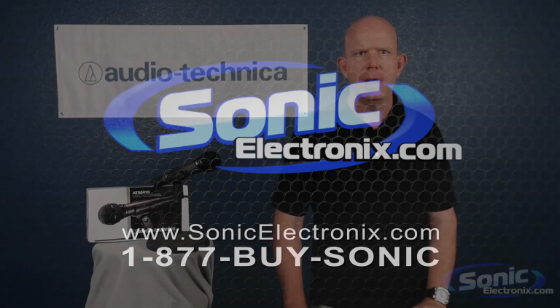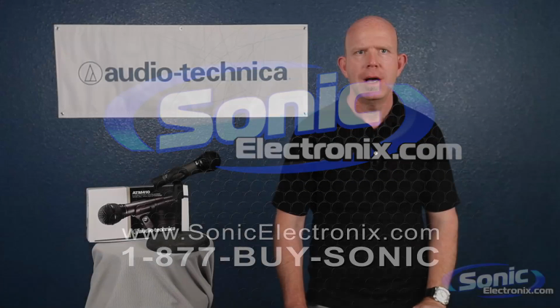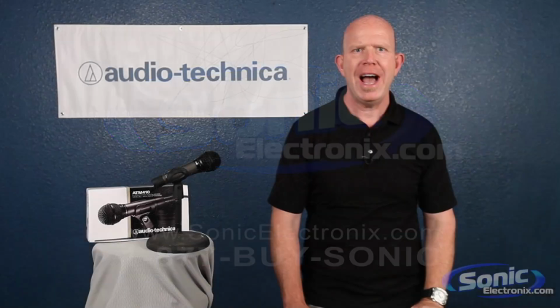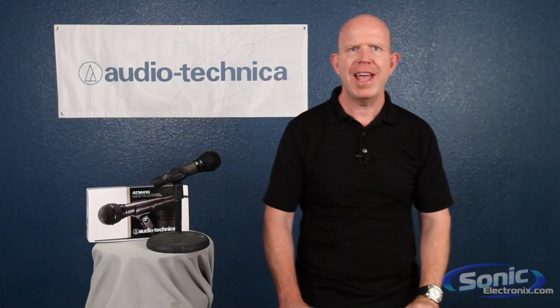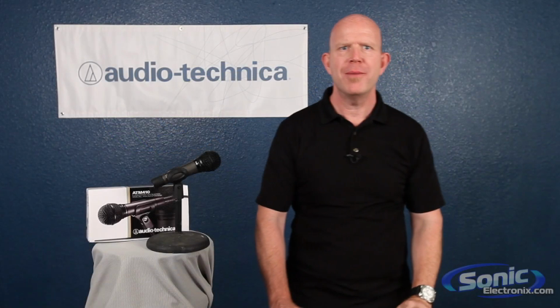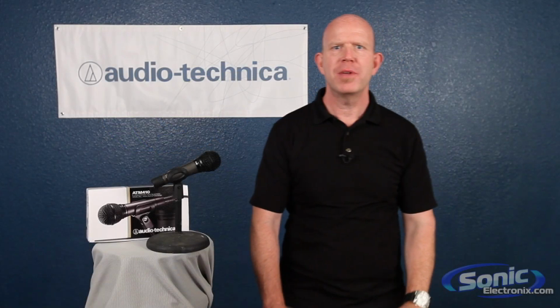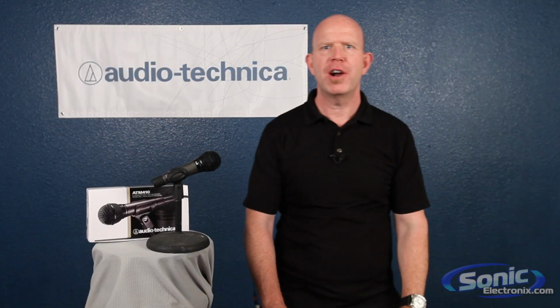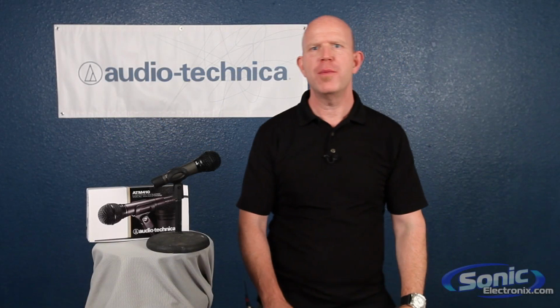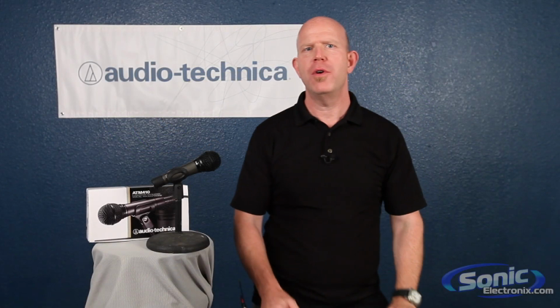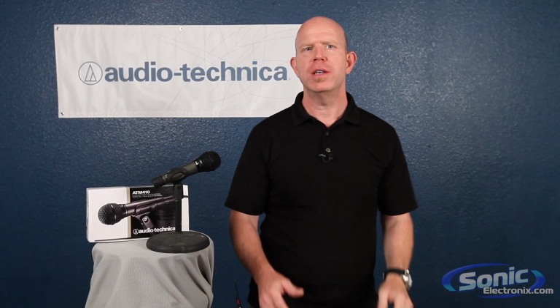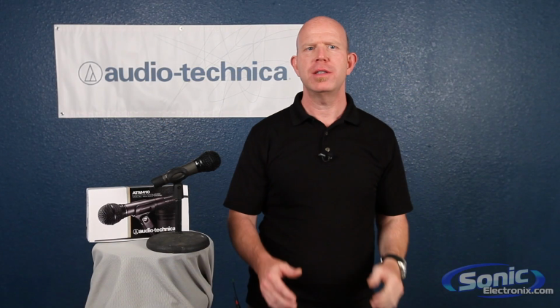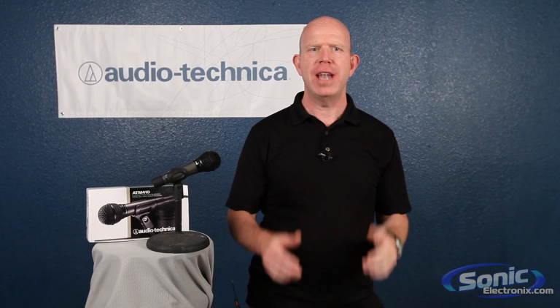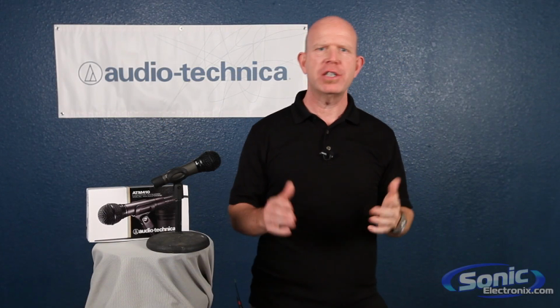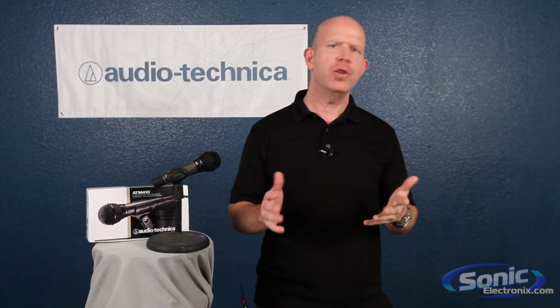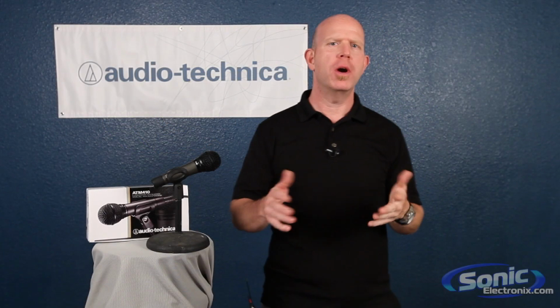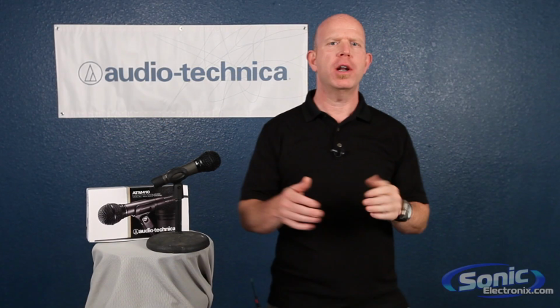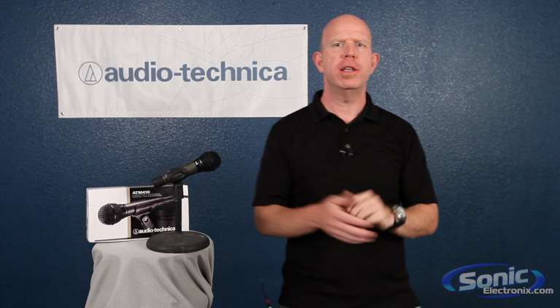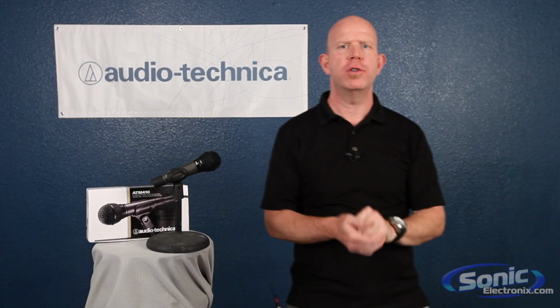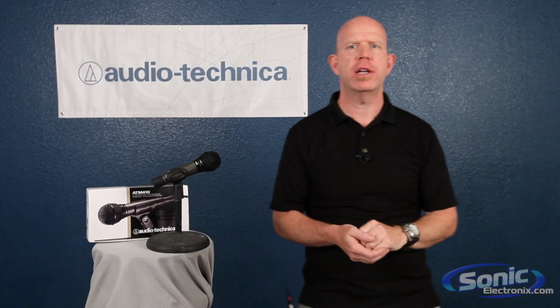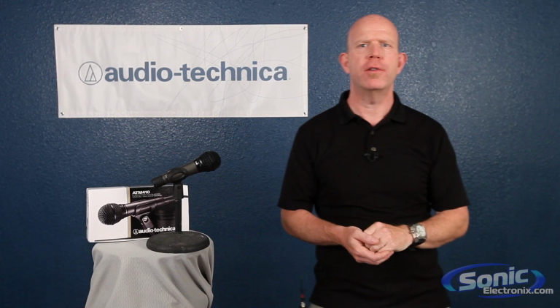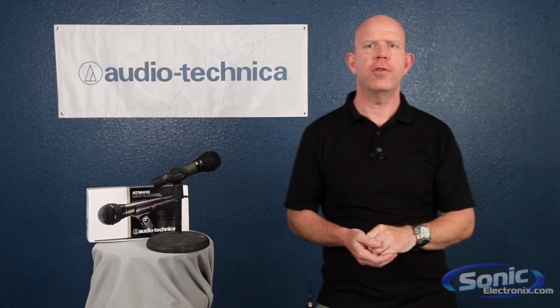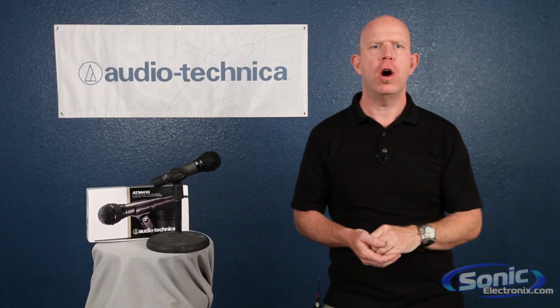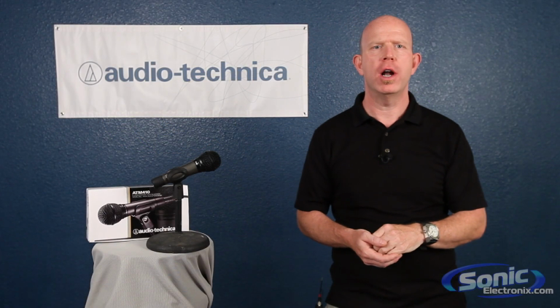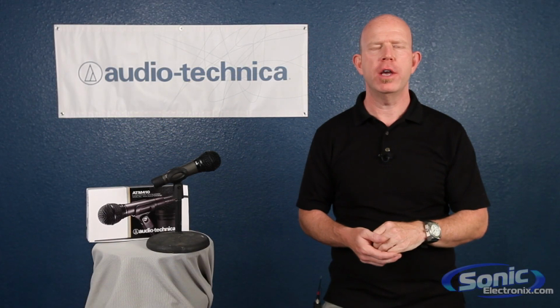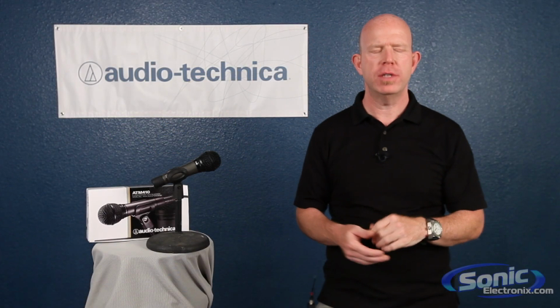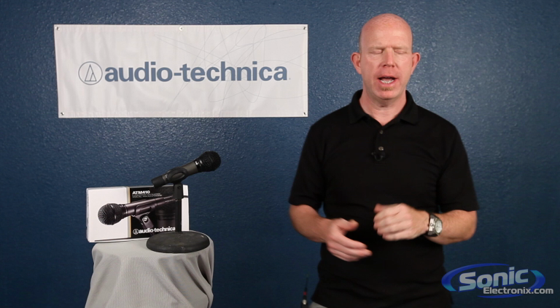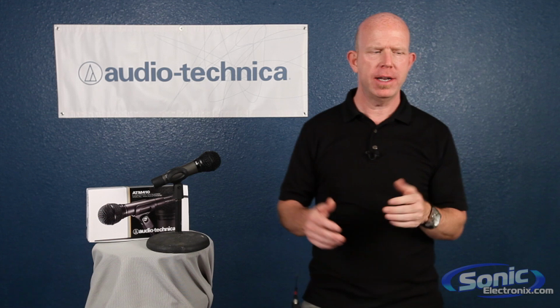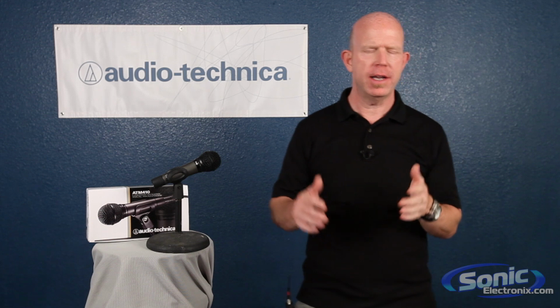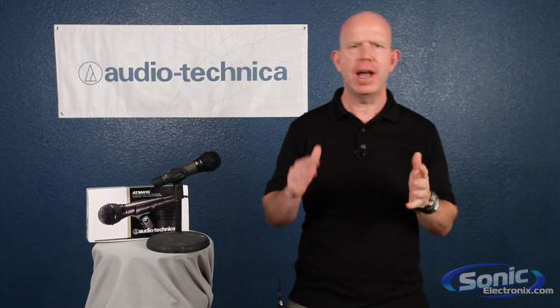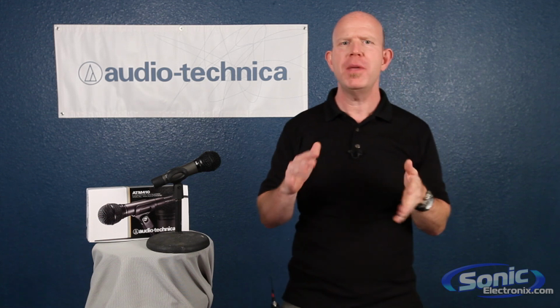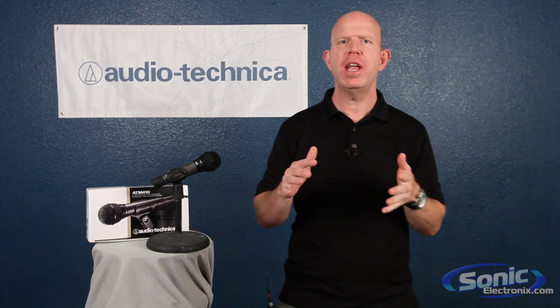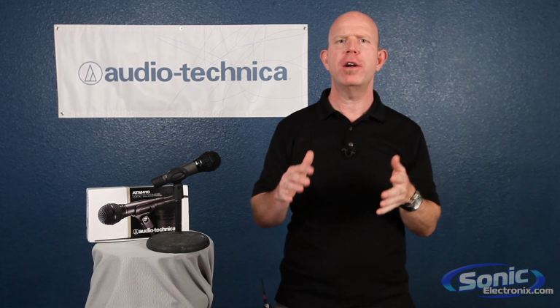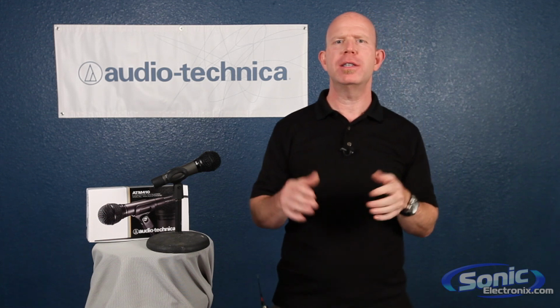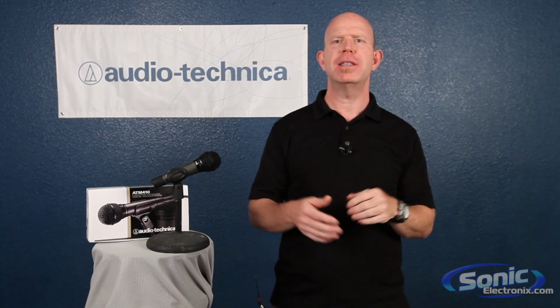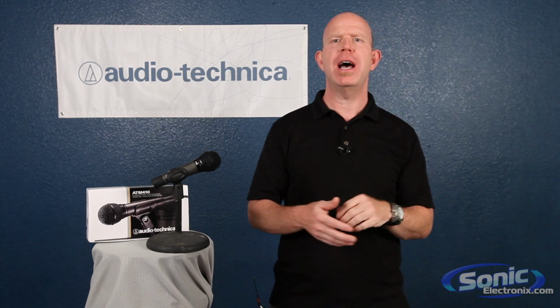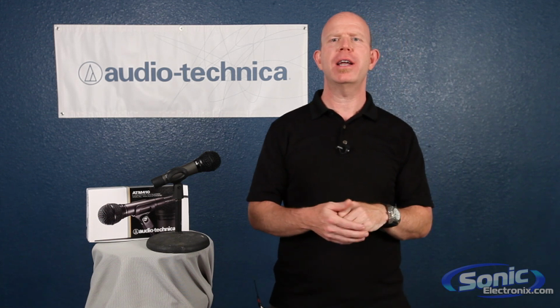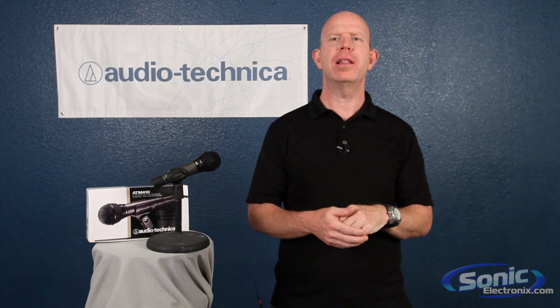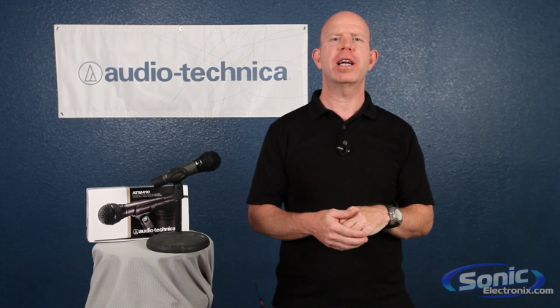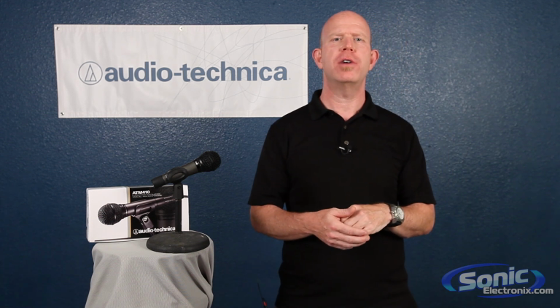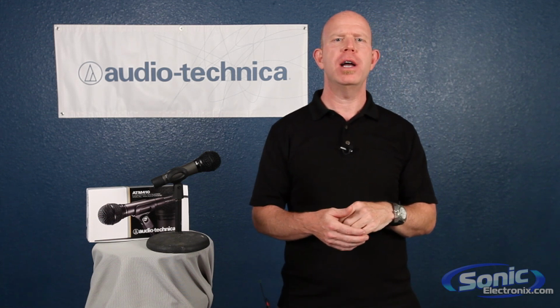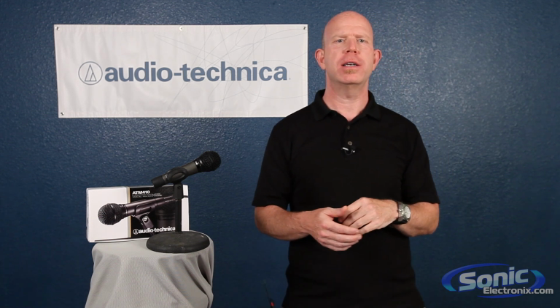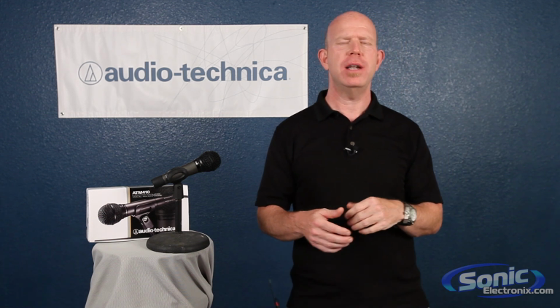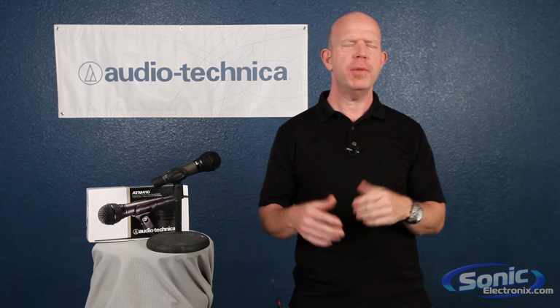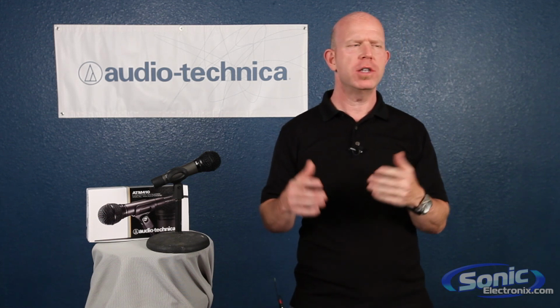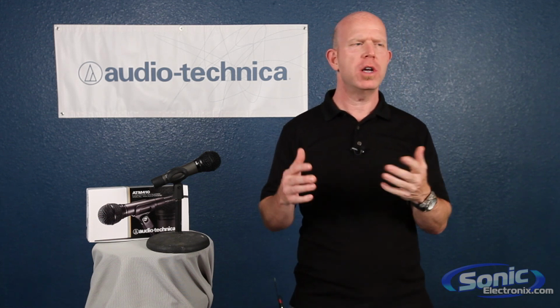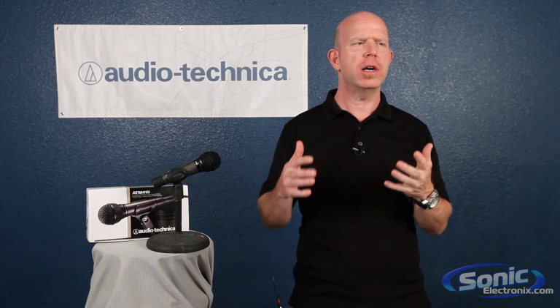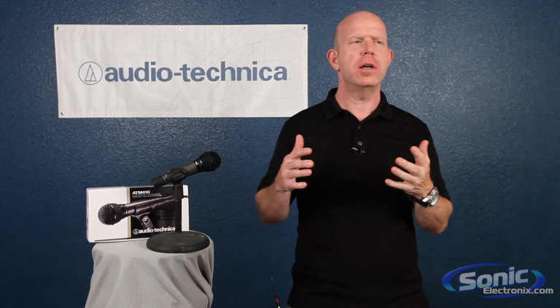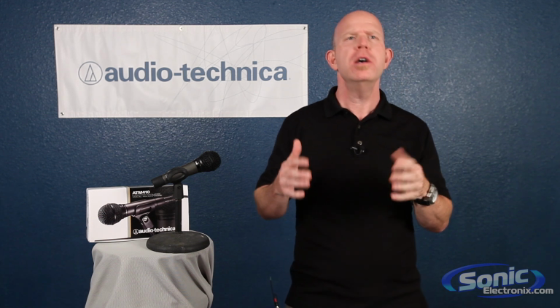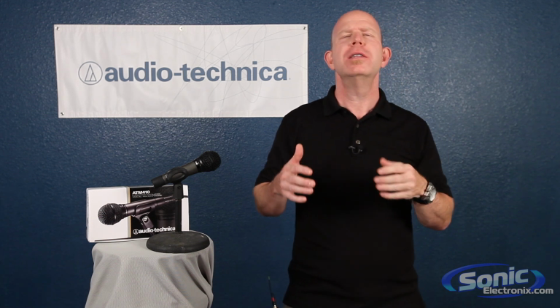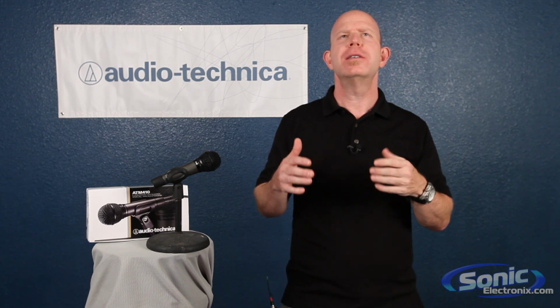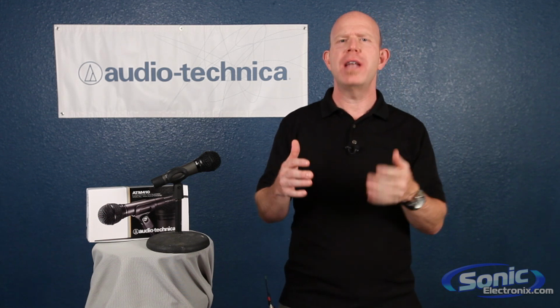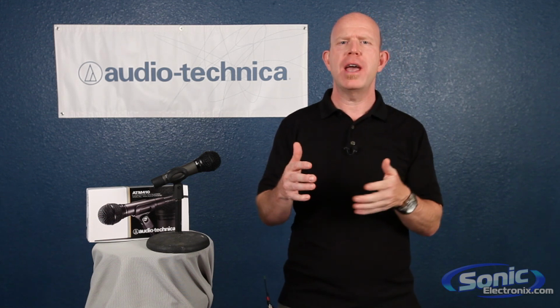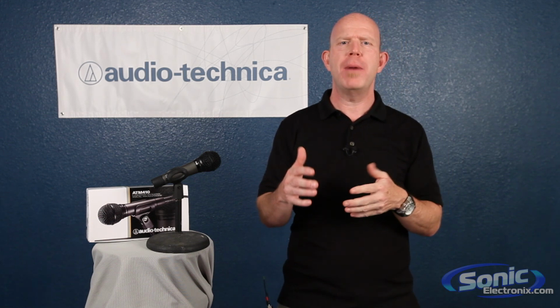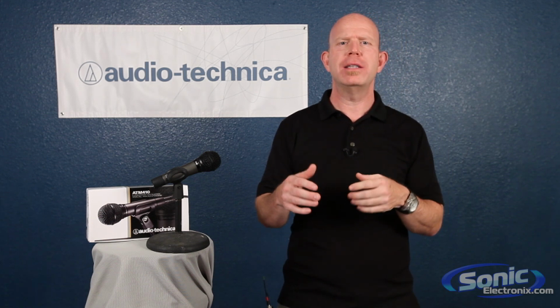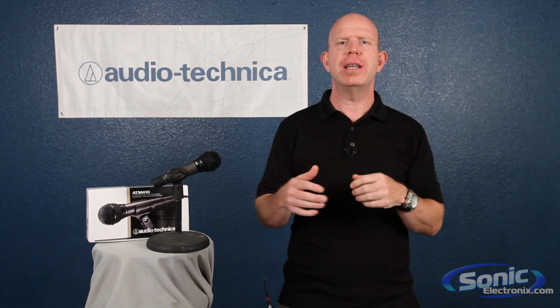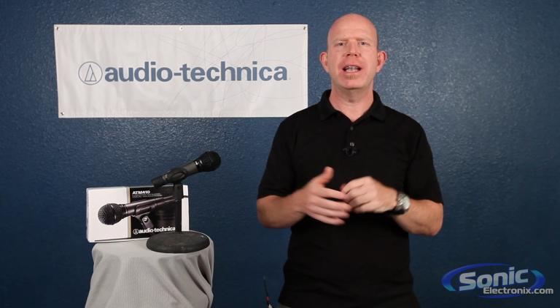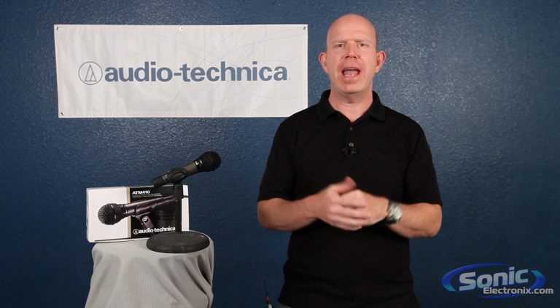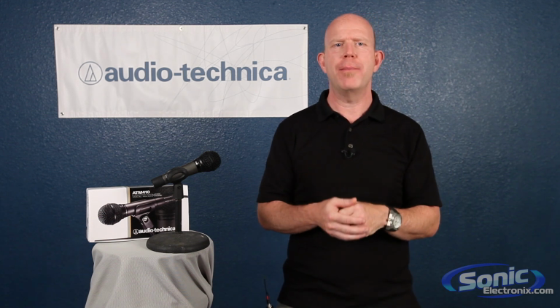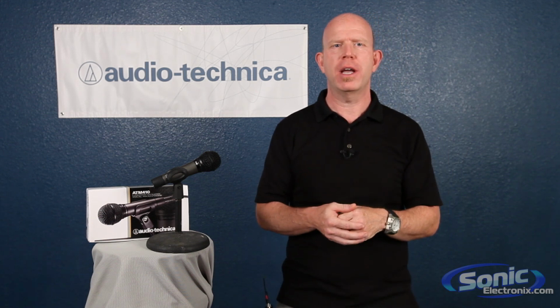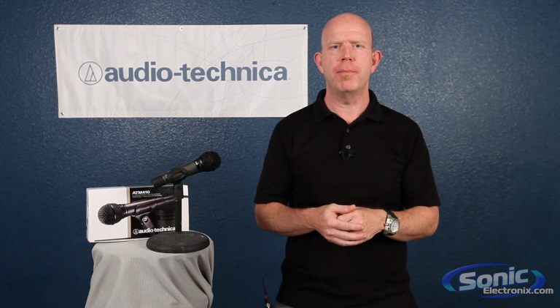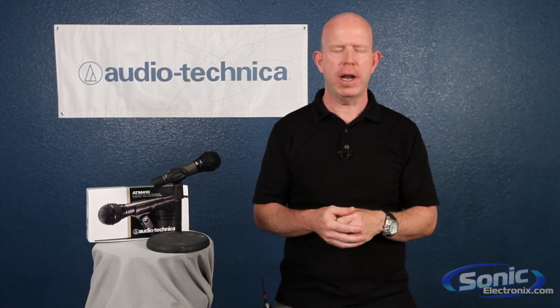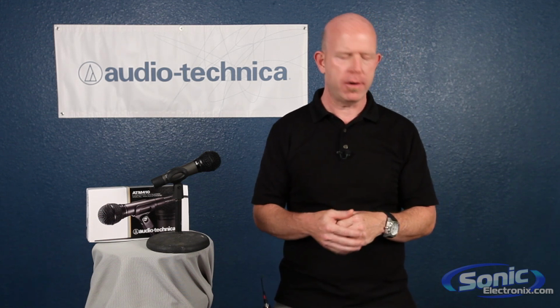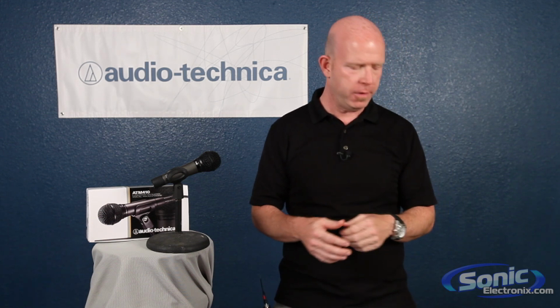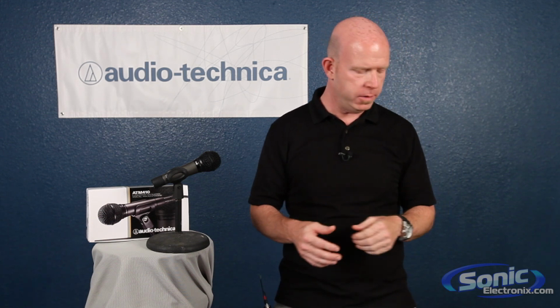Hi, I'm Gary Boss, the National Marketing Director for Audio-Technica, and I'm here at Sonic Electronics, and I'm going to talk today about dynamic microphones.